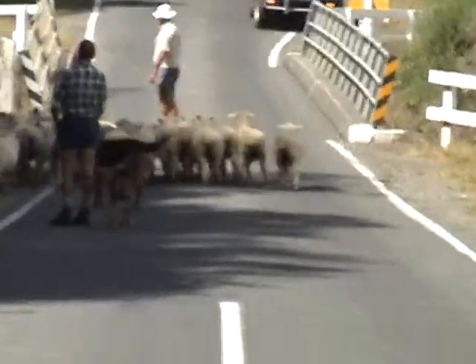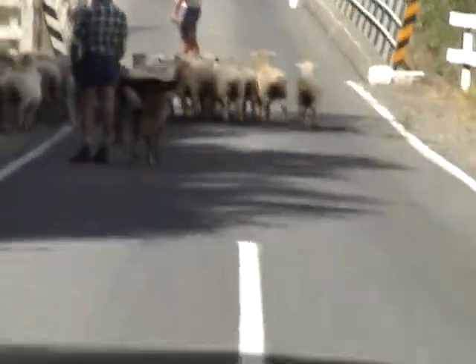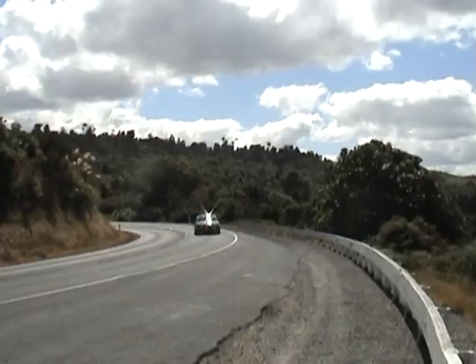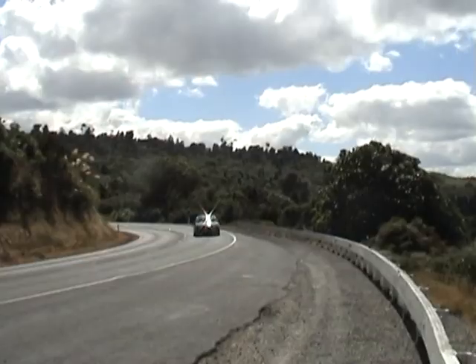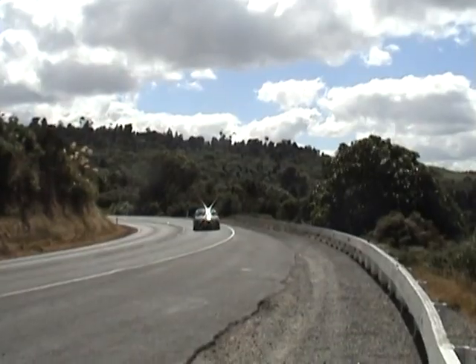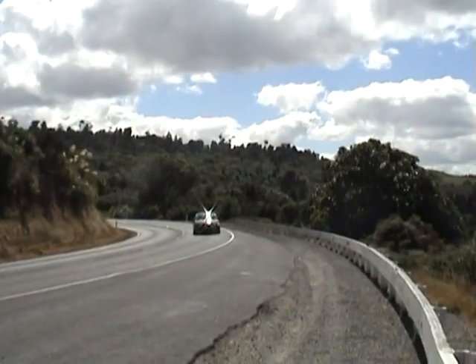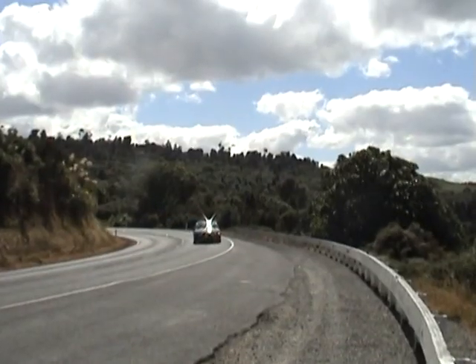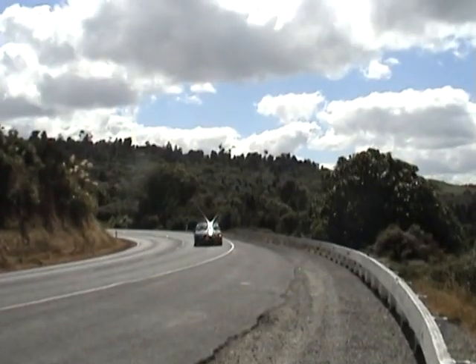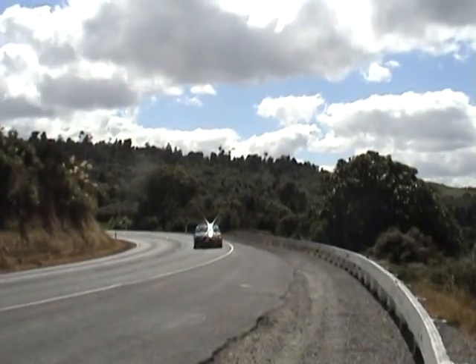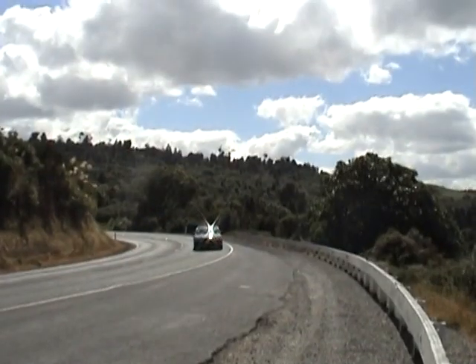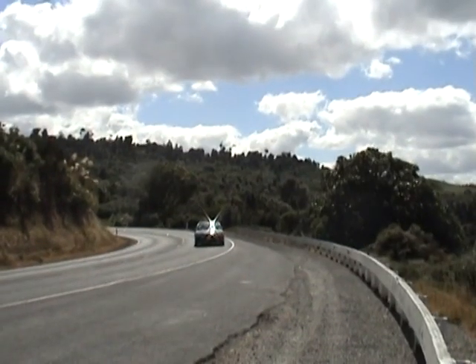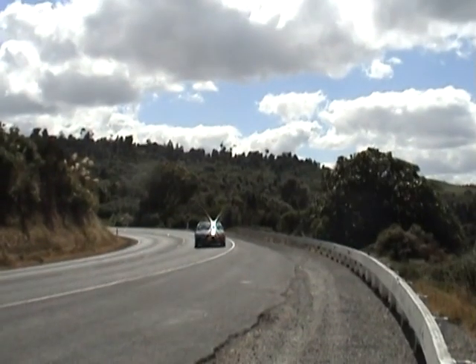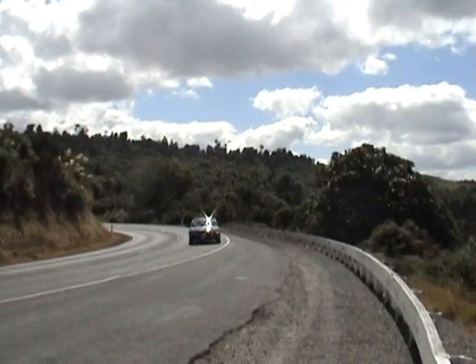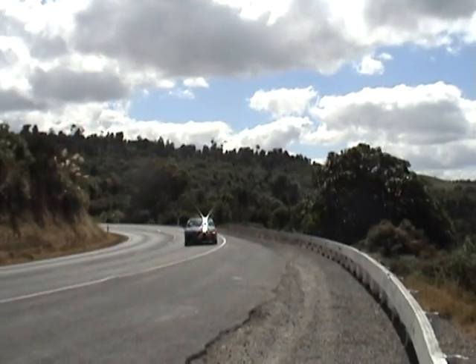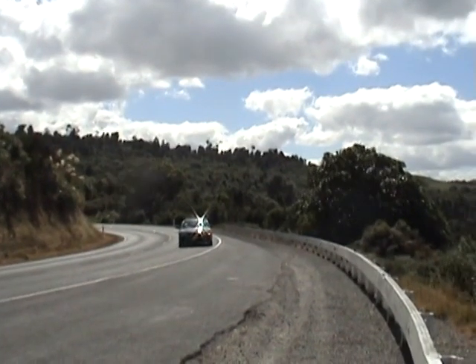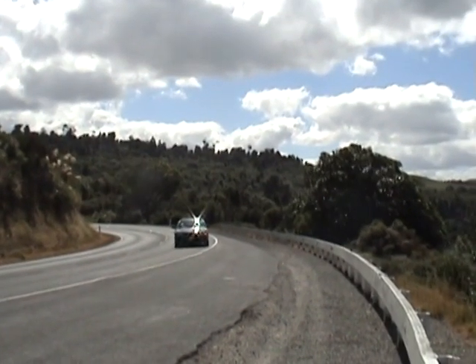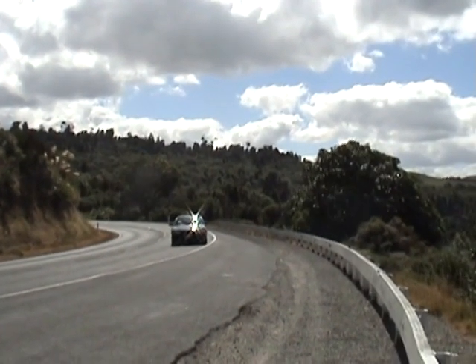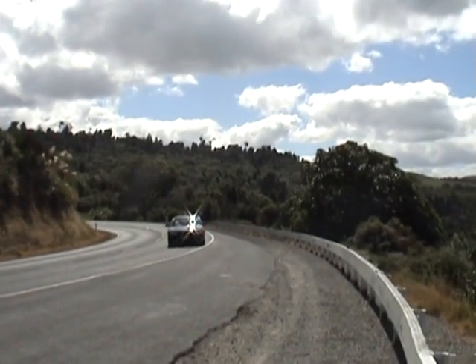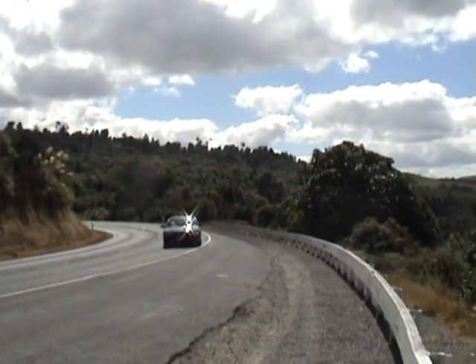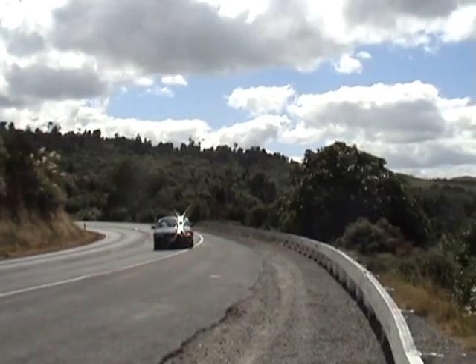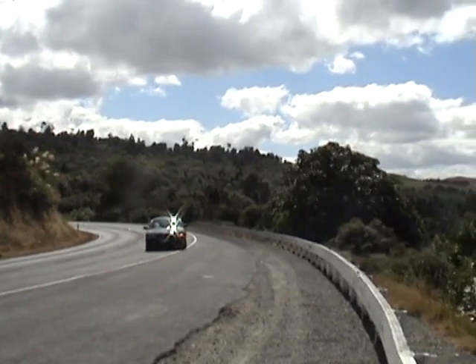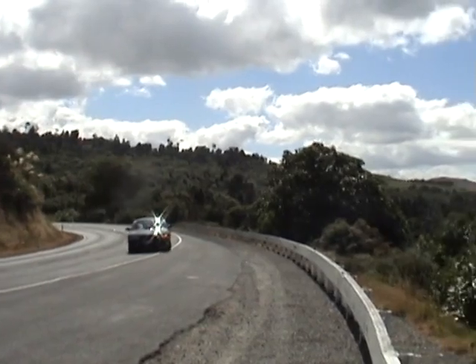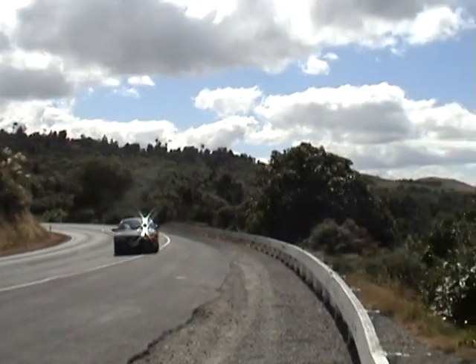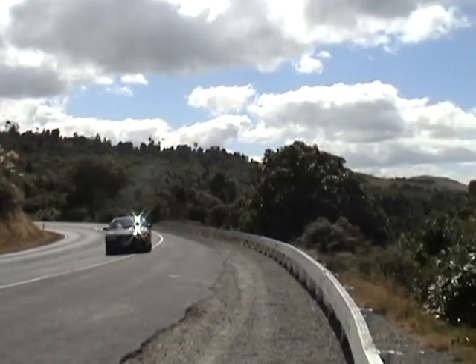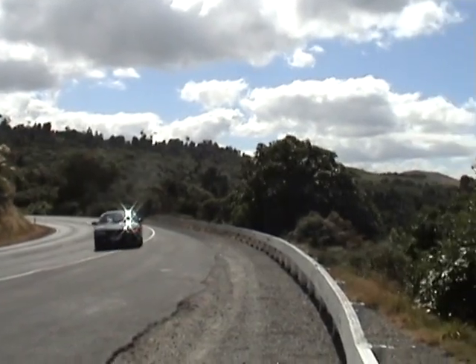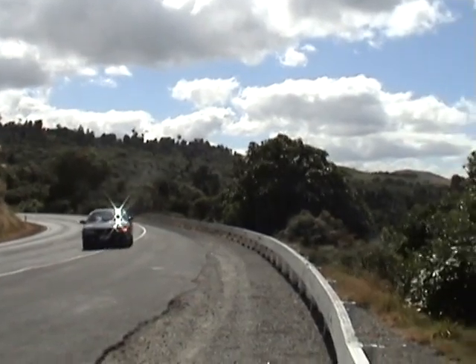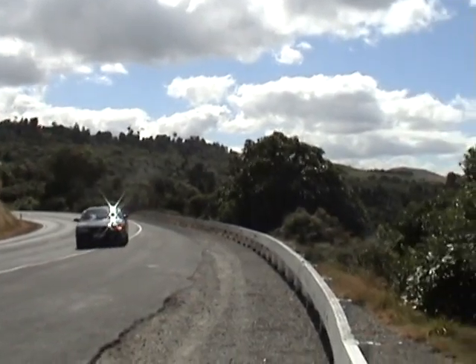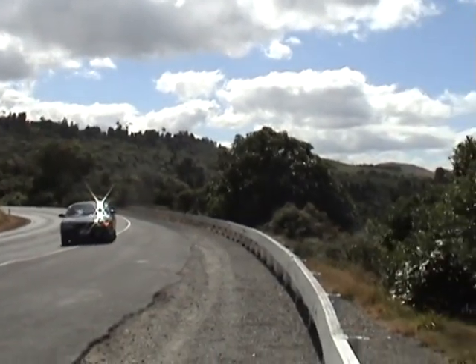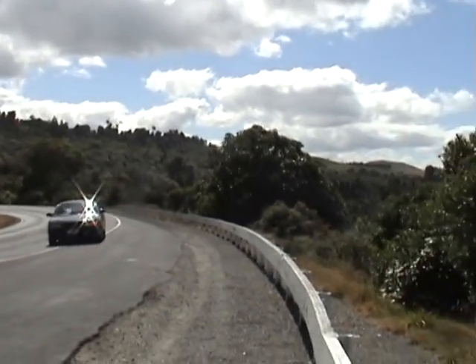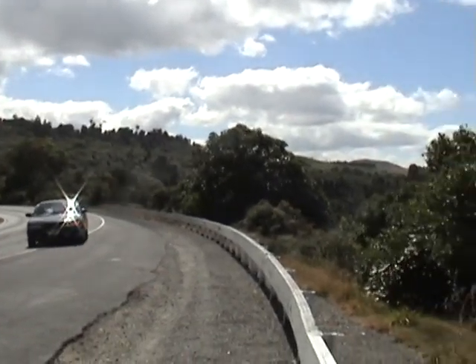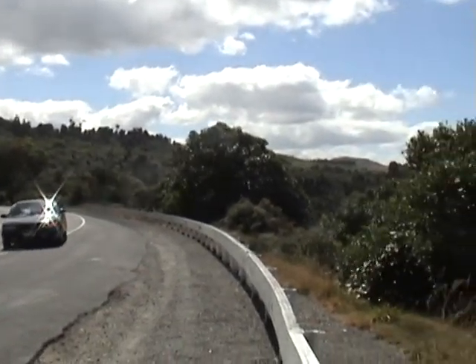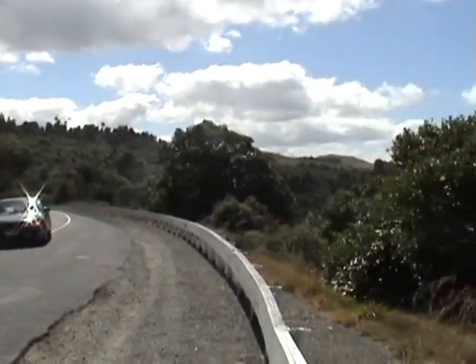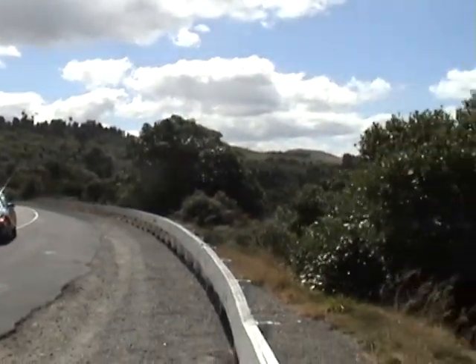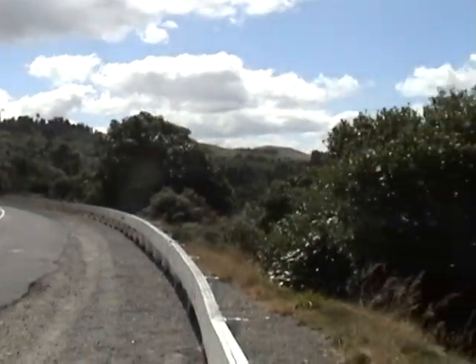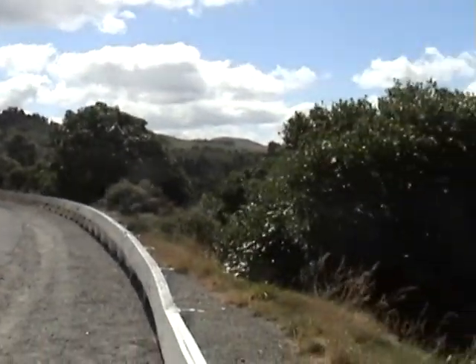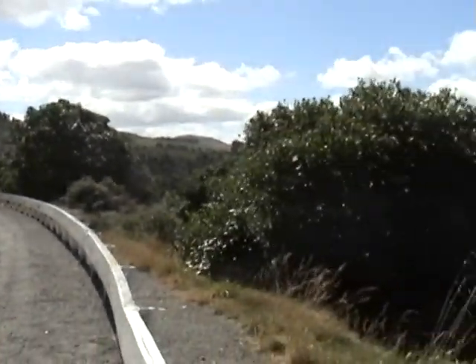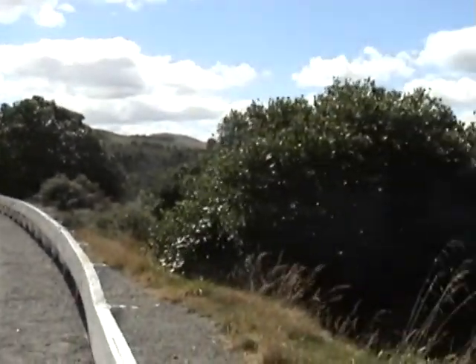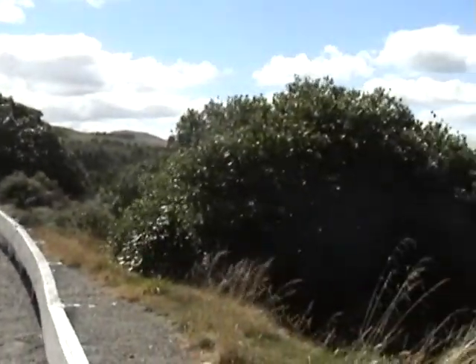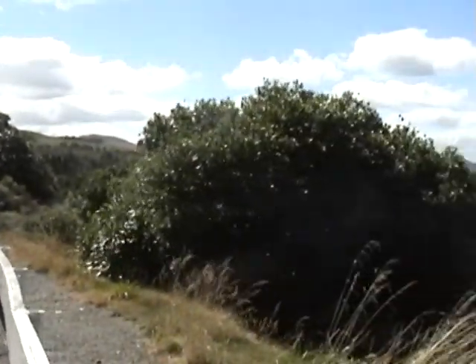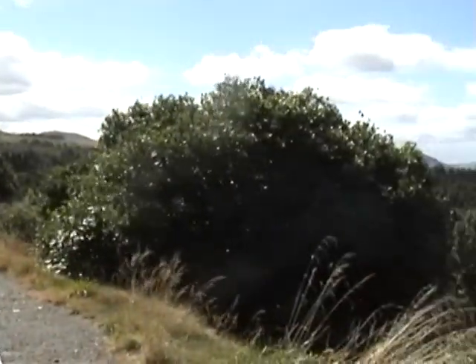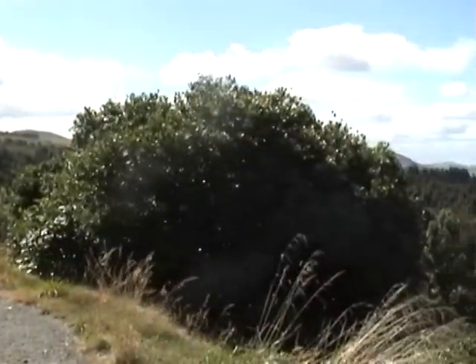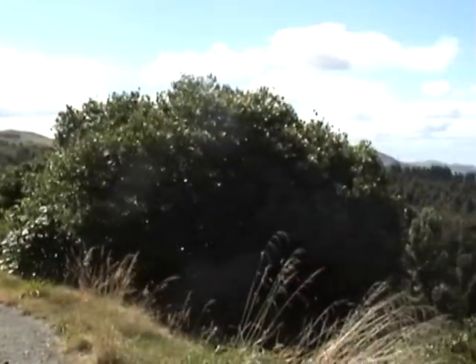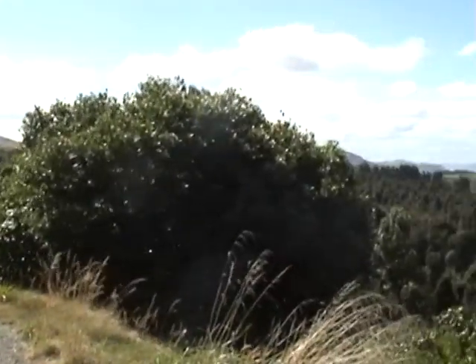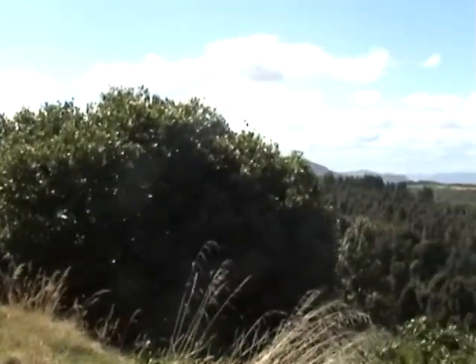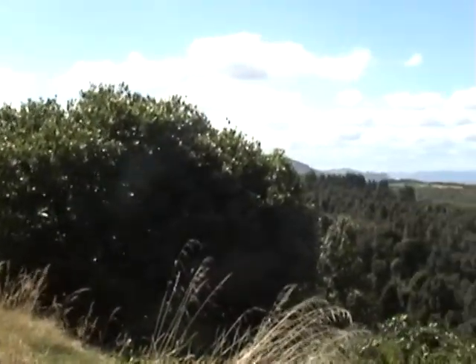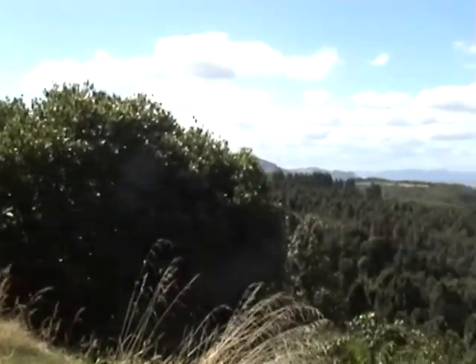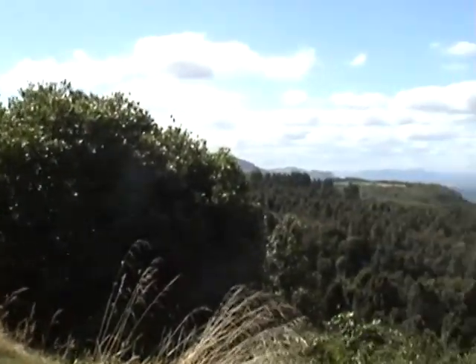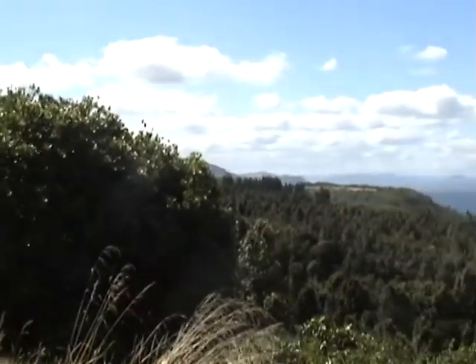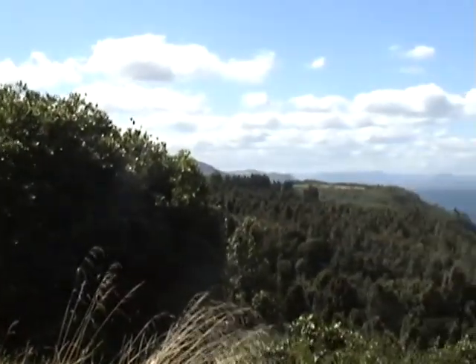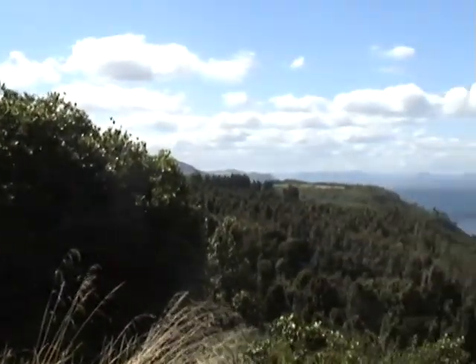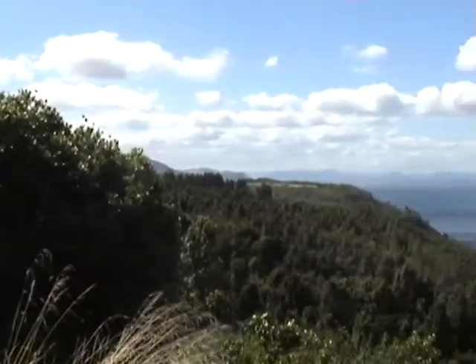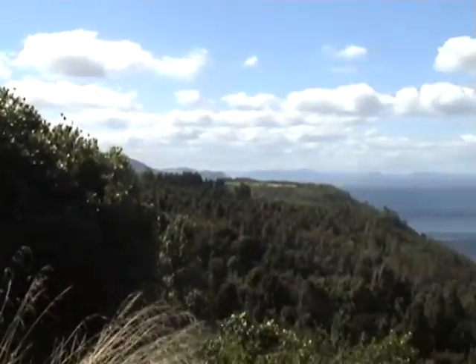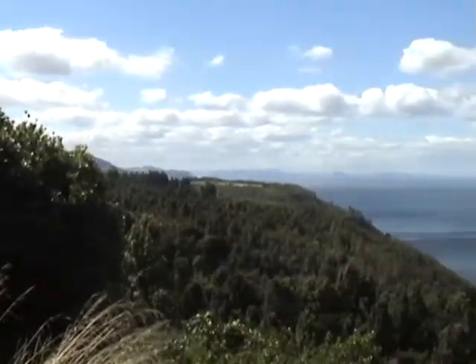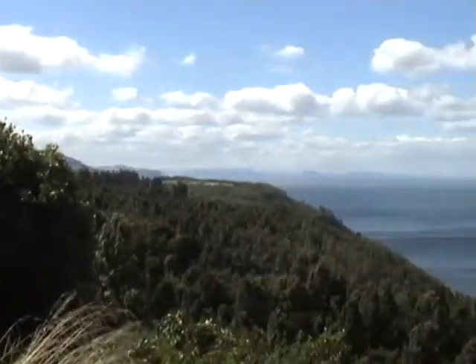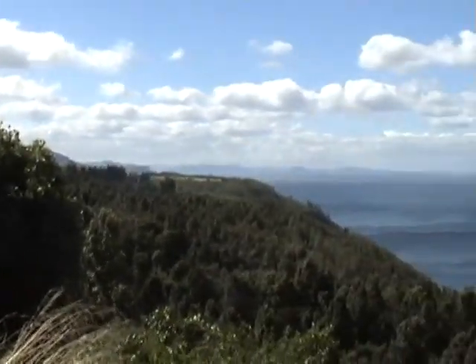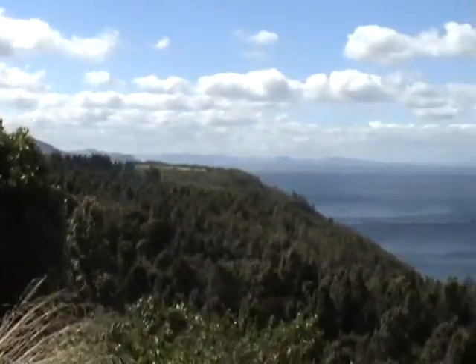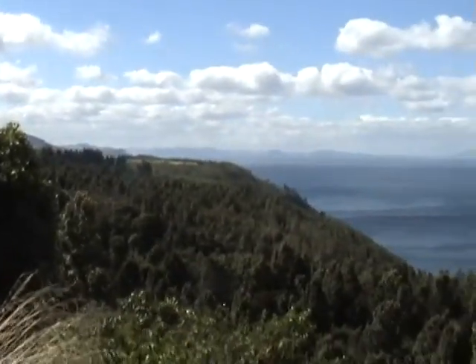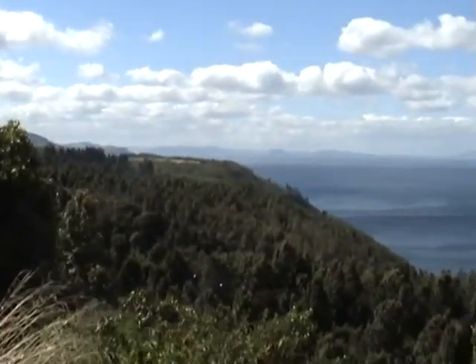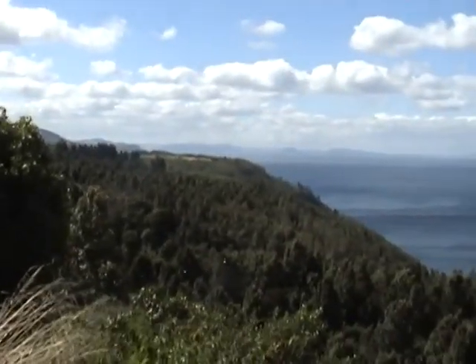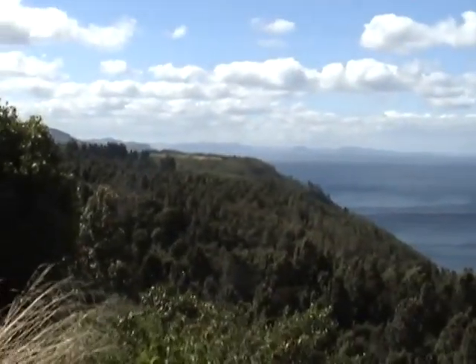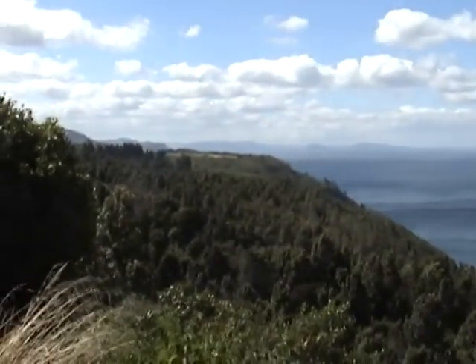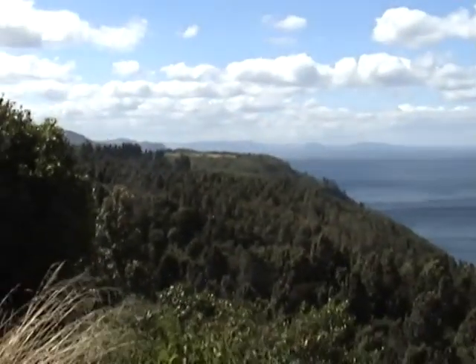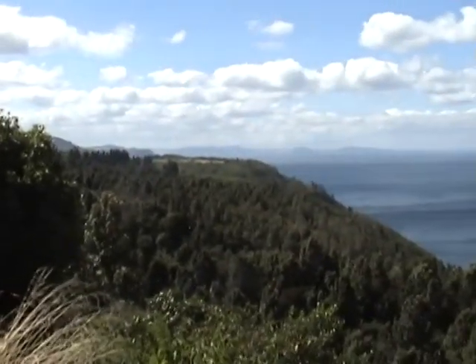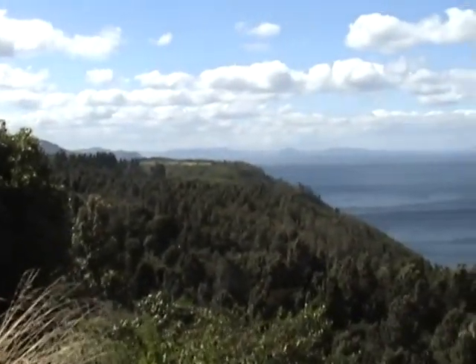Just rounding this bend, we've got our first view of Lake Taupo.